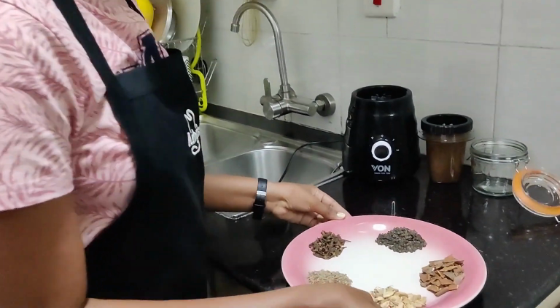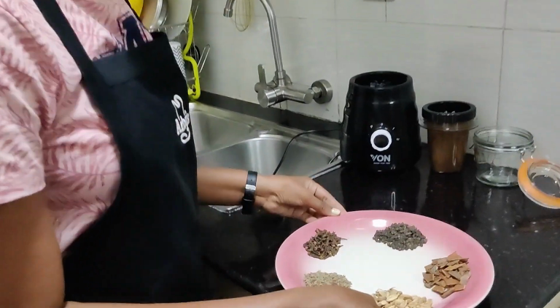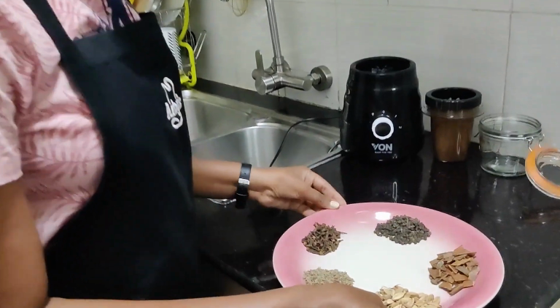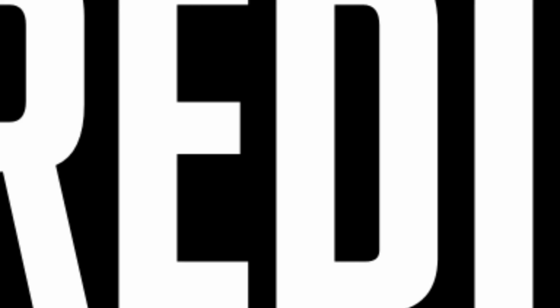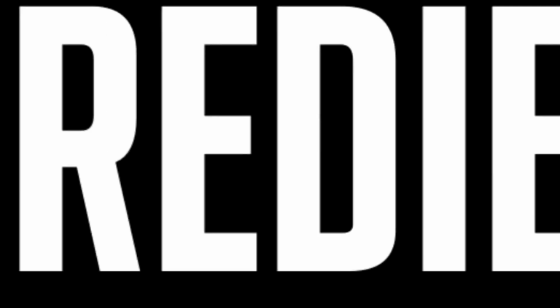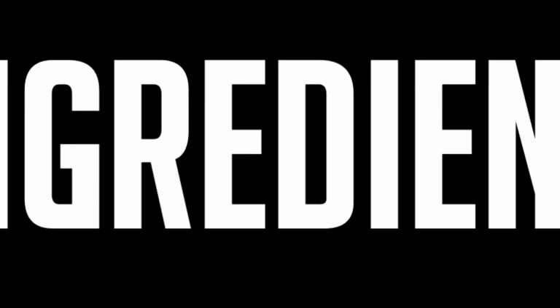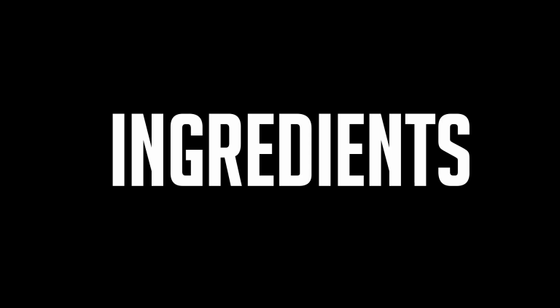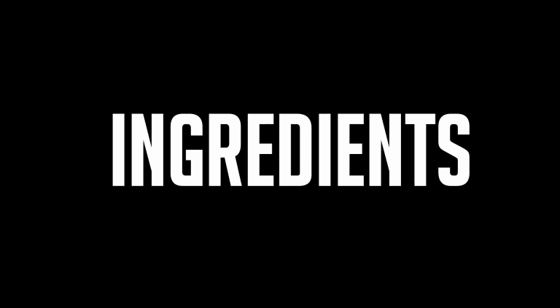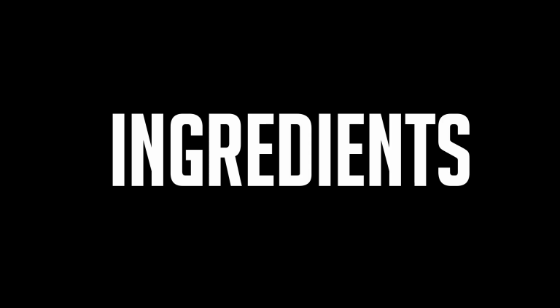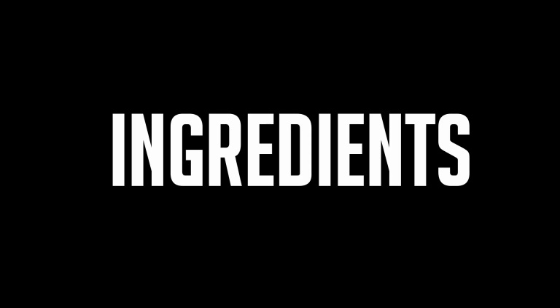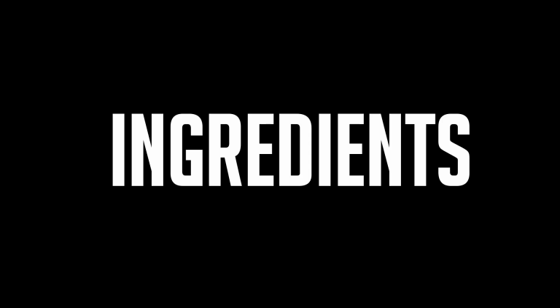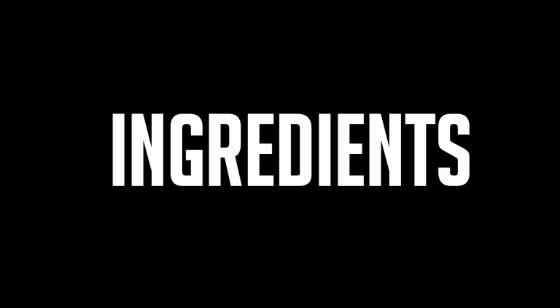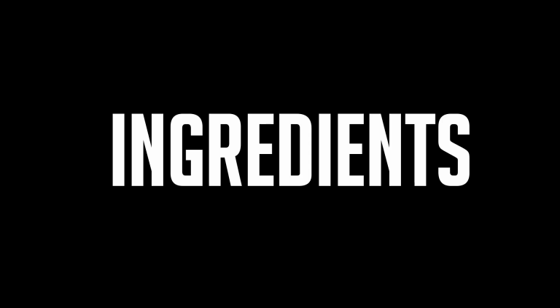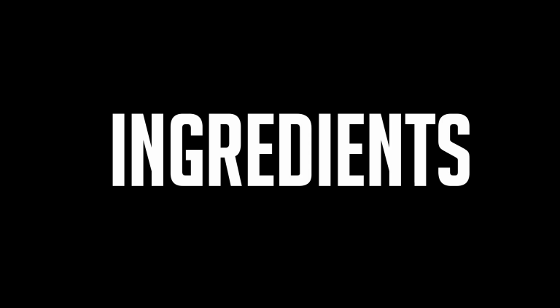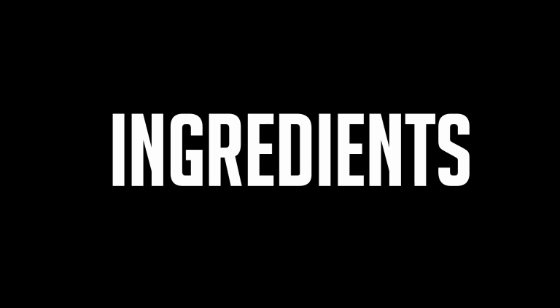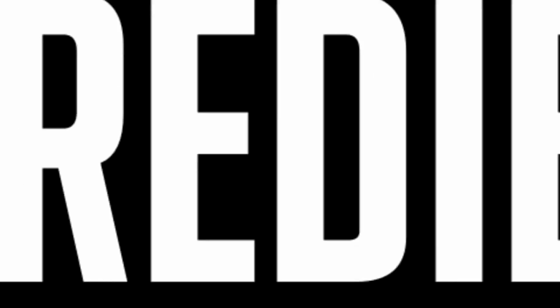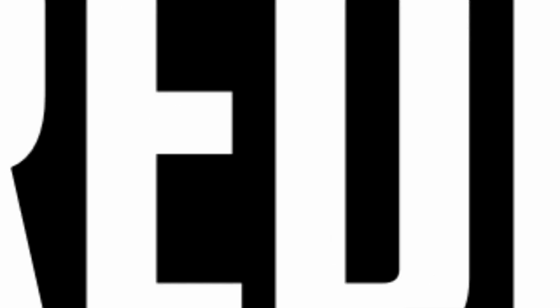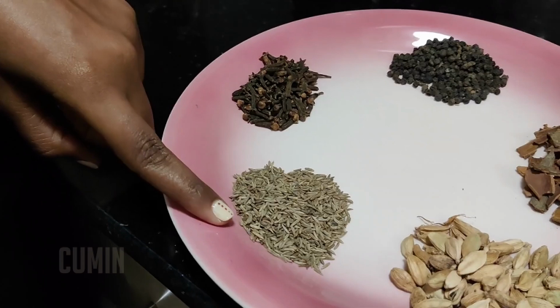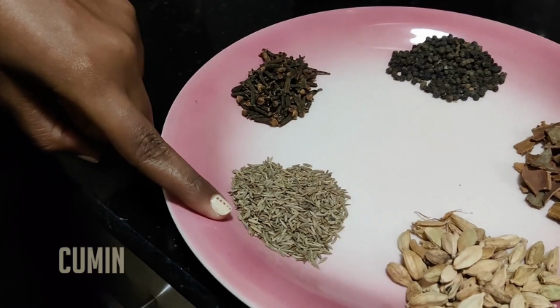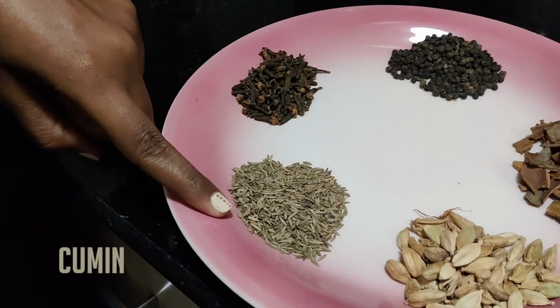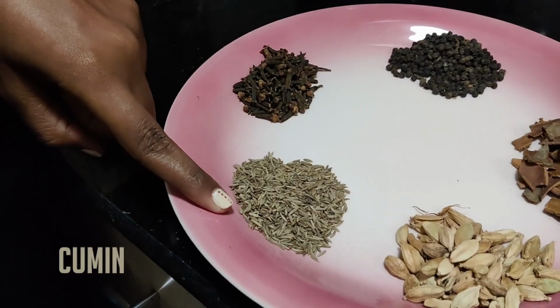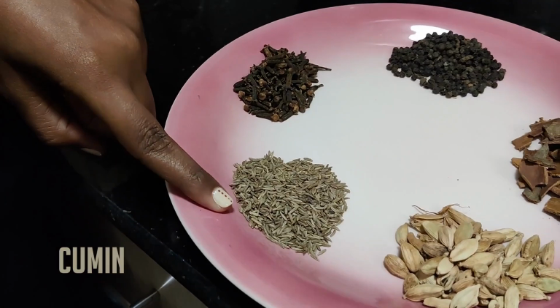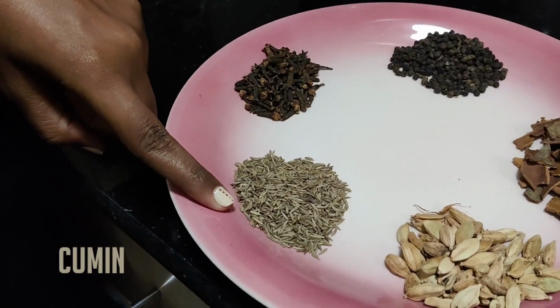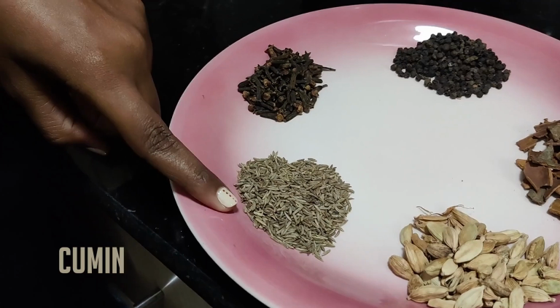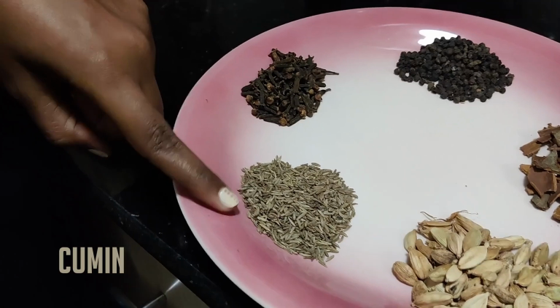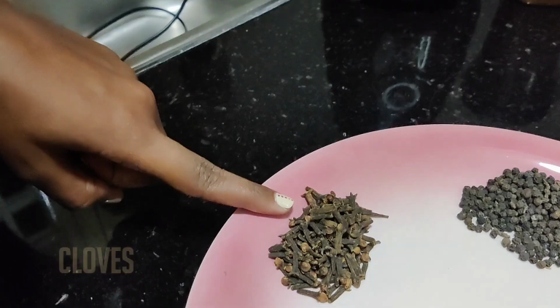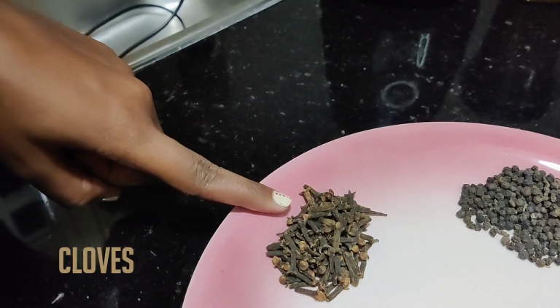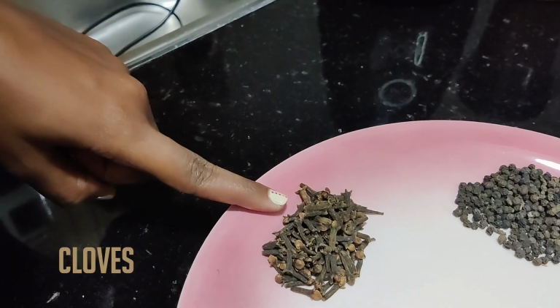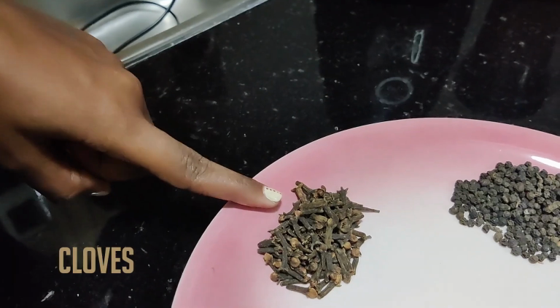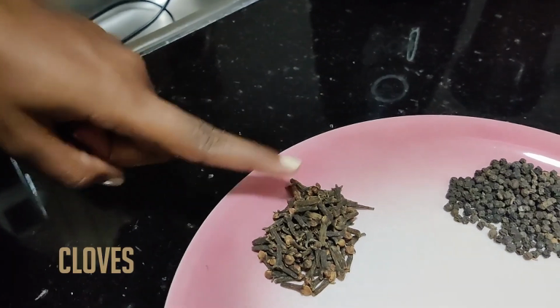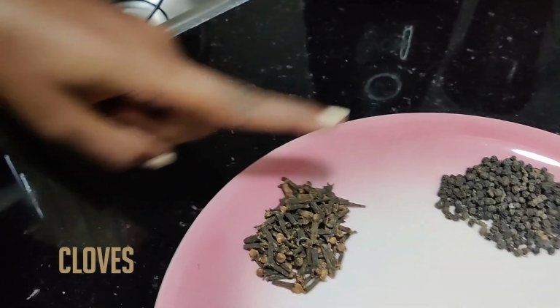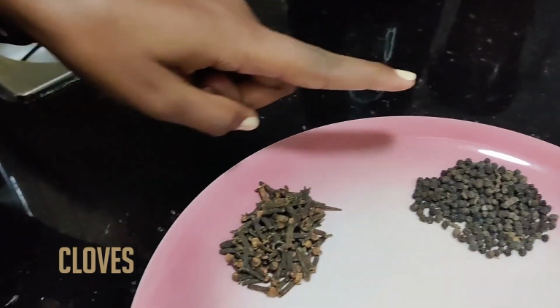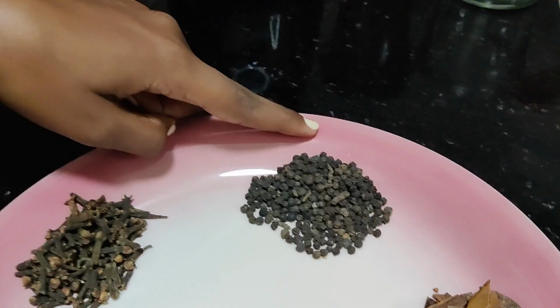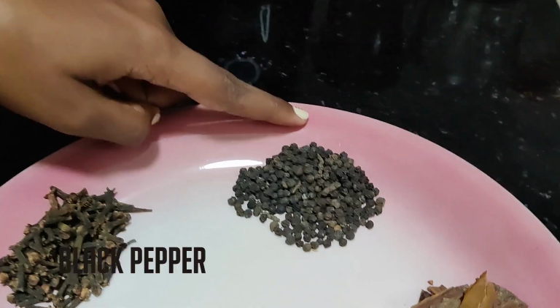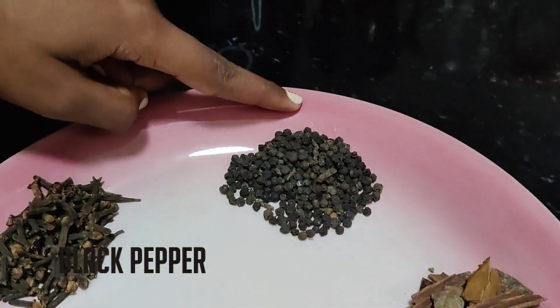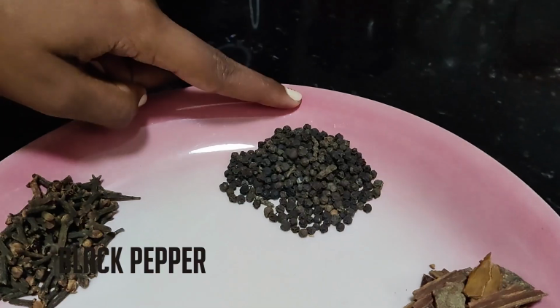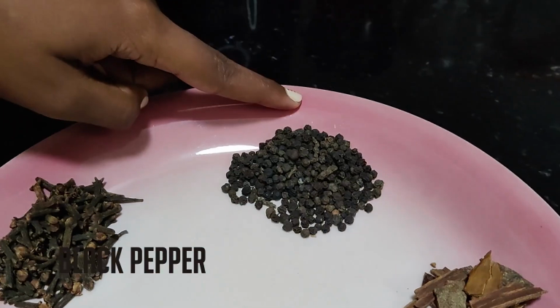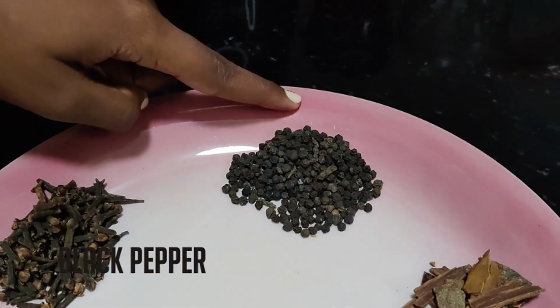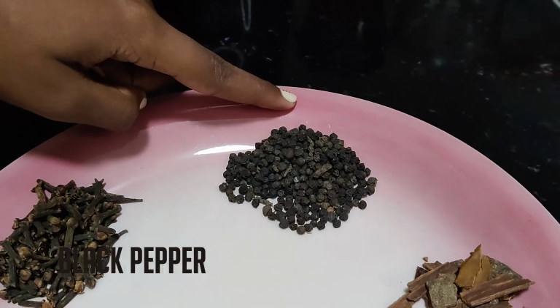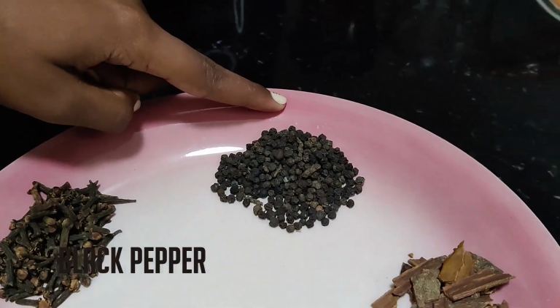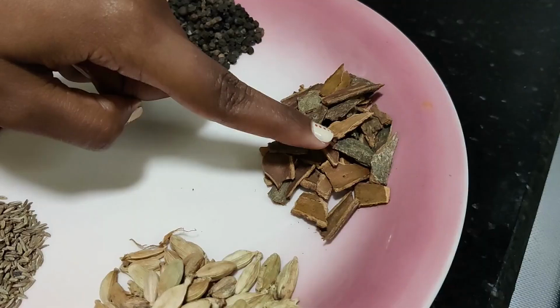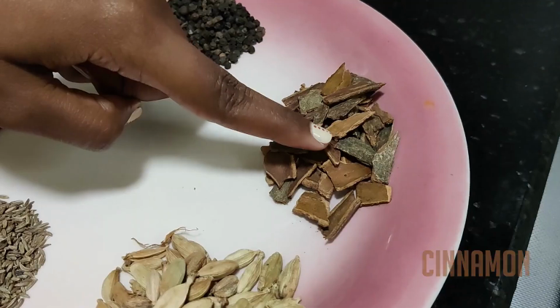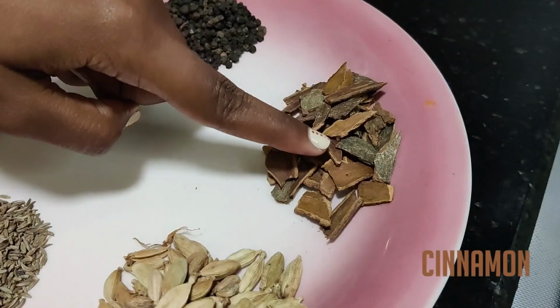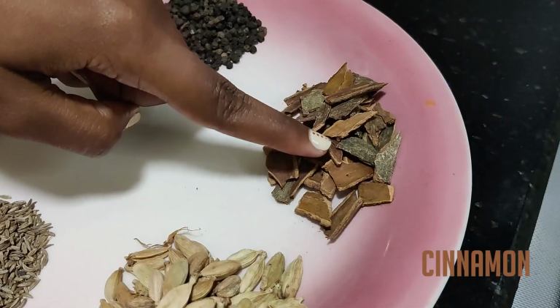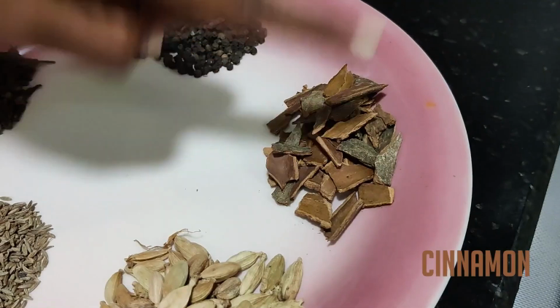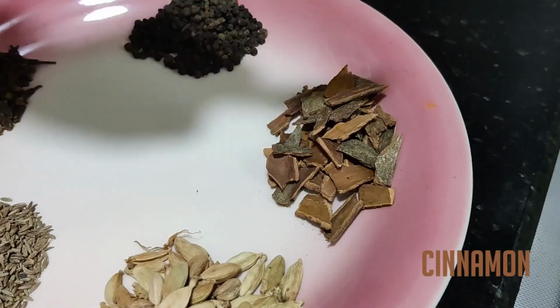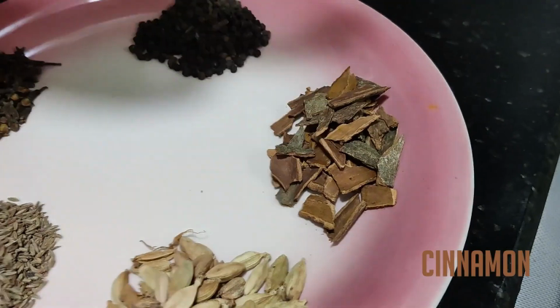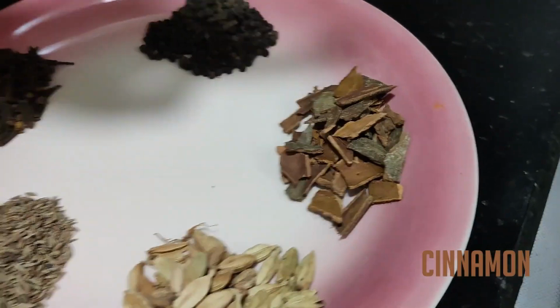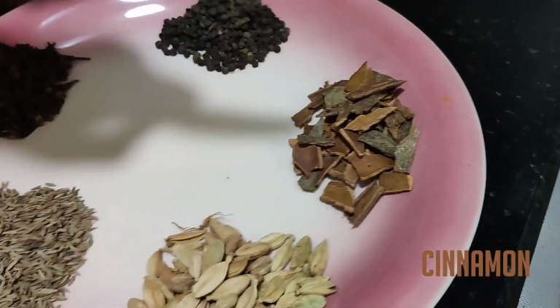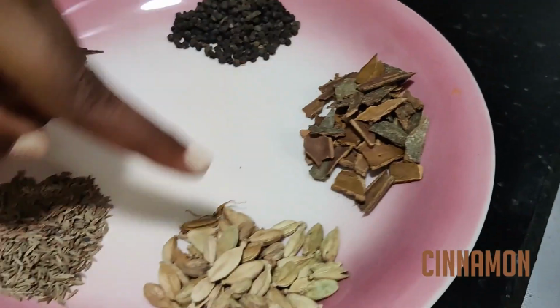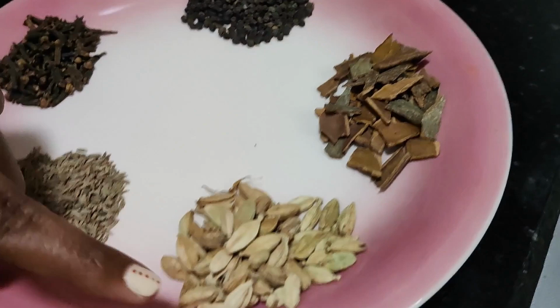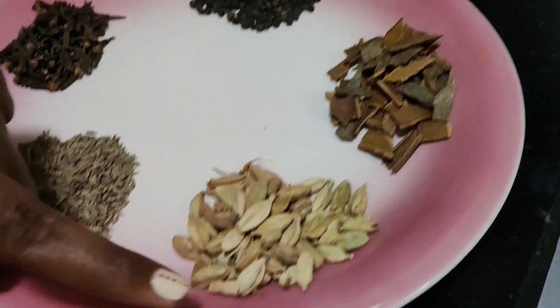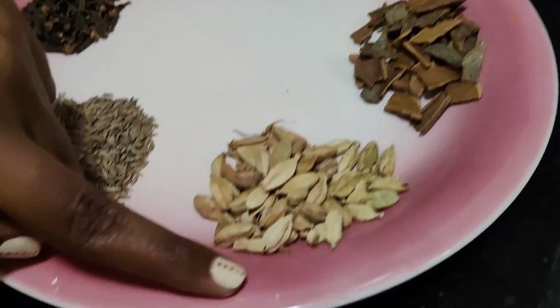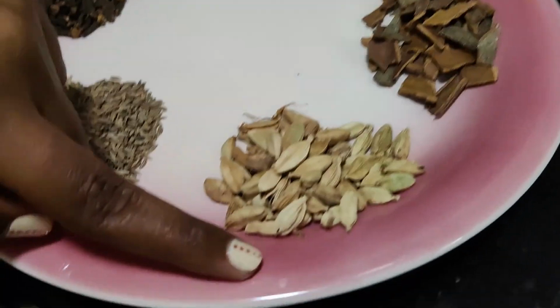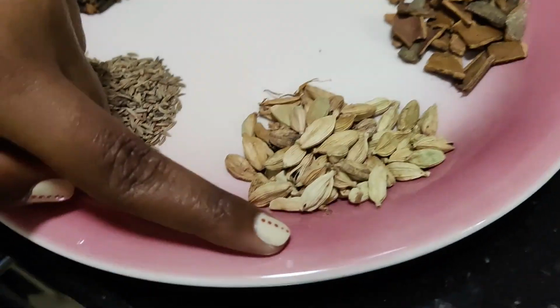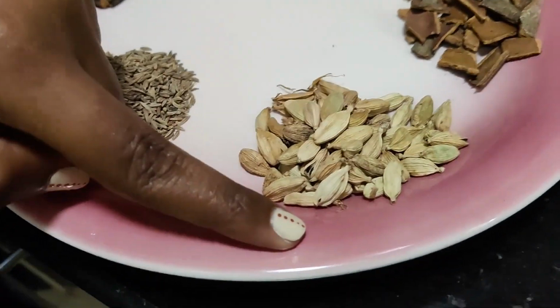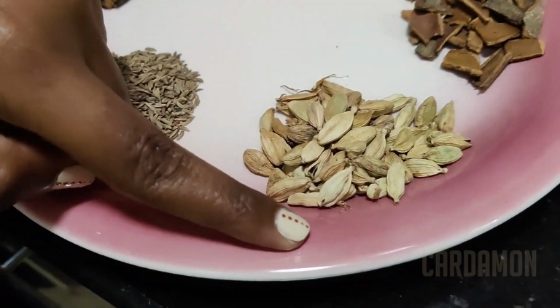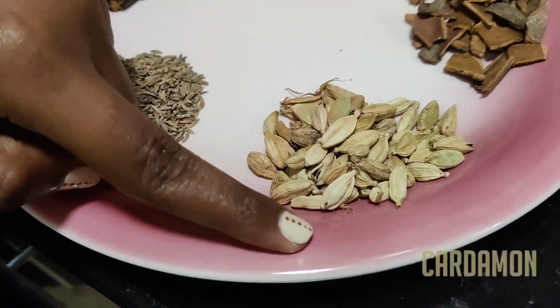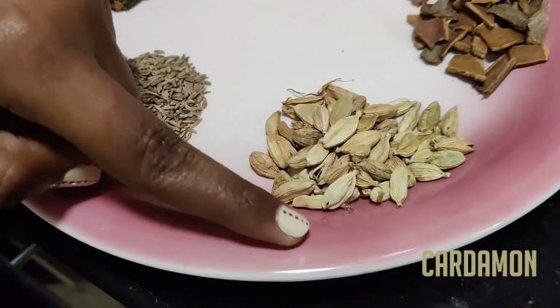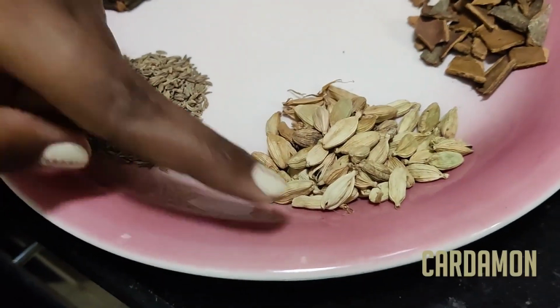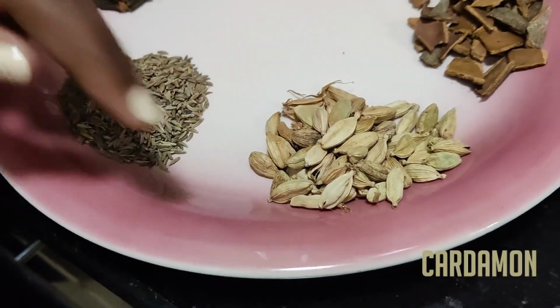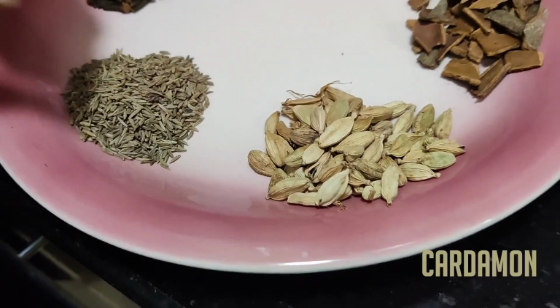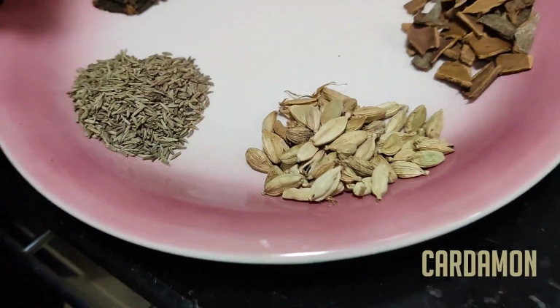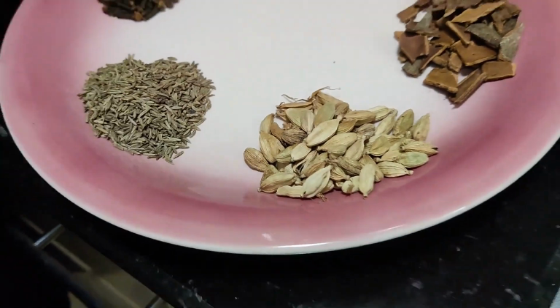The ingredients are cumin, cloves, black pepper, cinnamon, and cardamom.